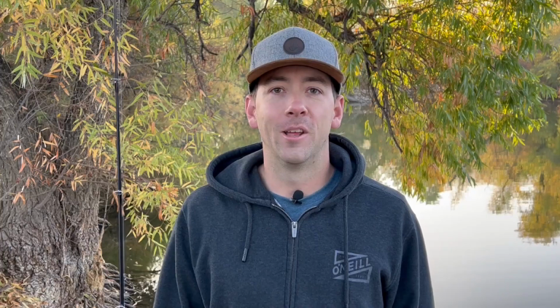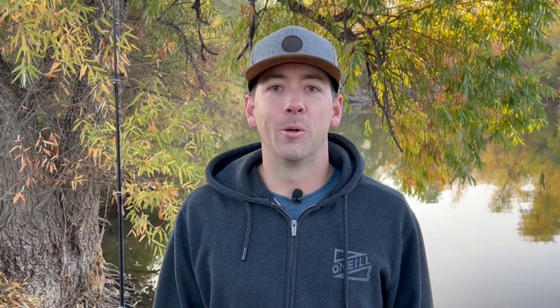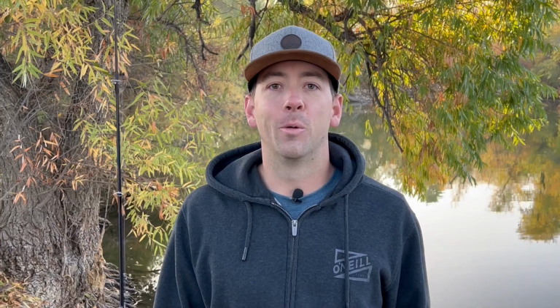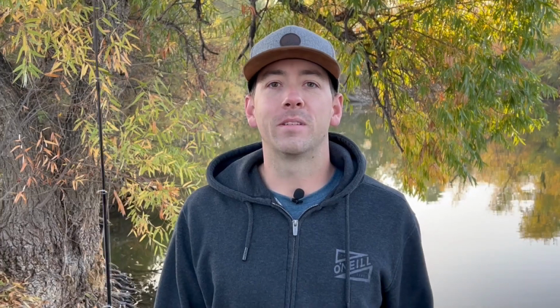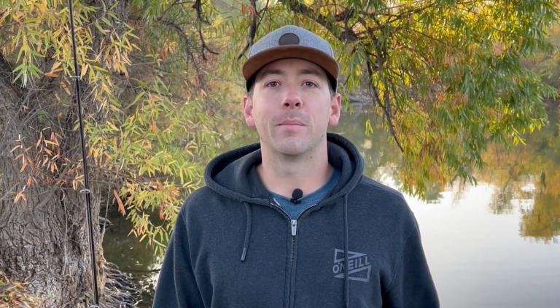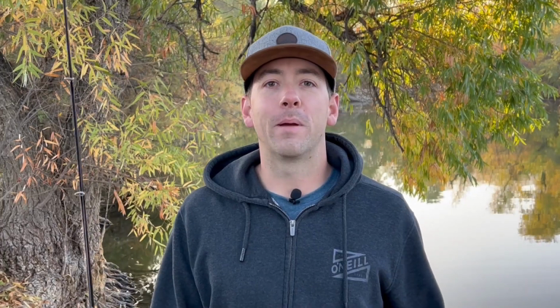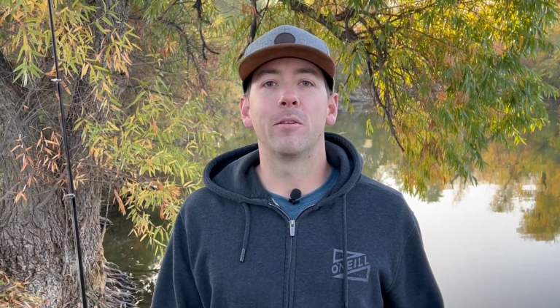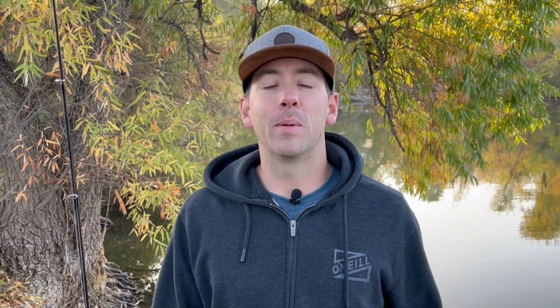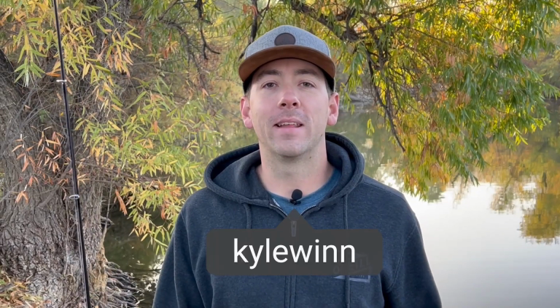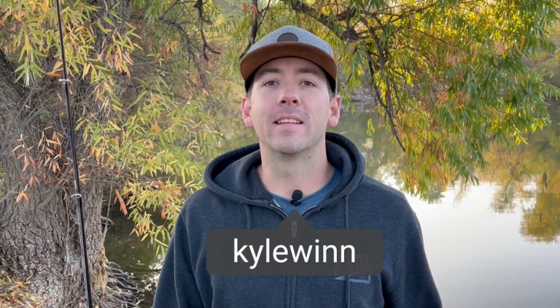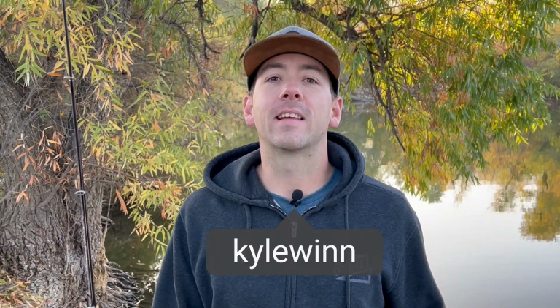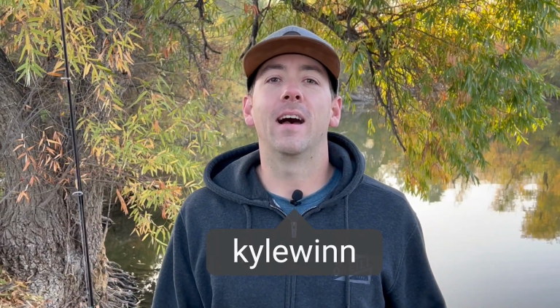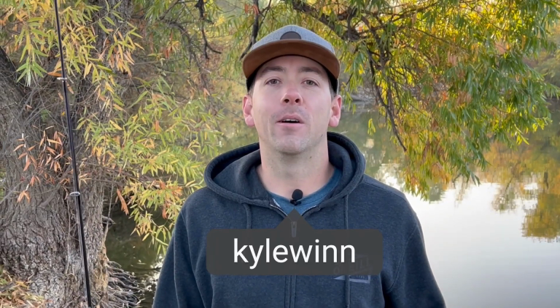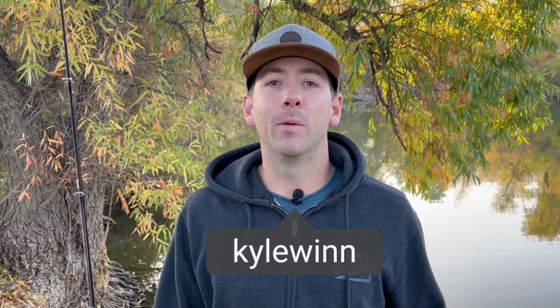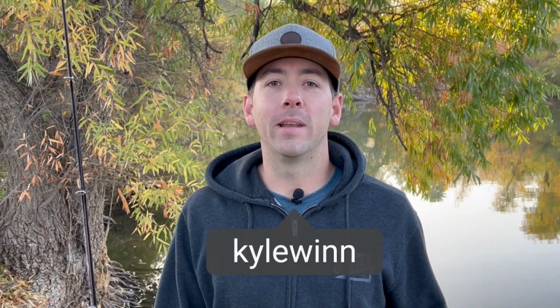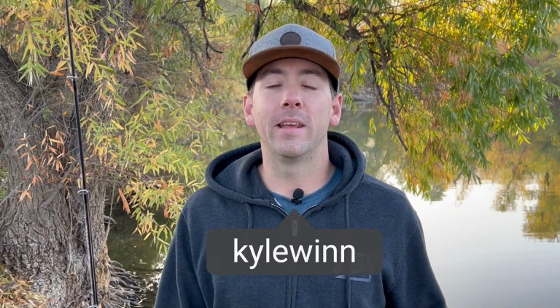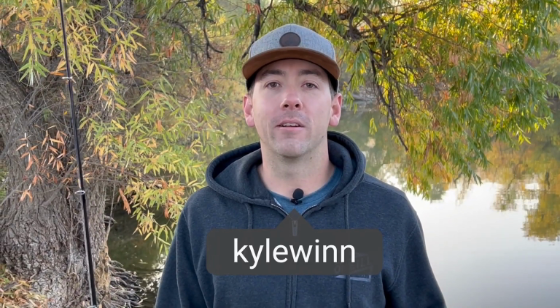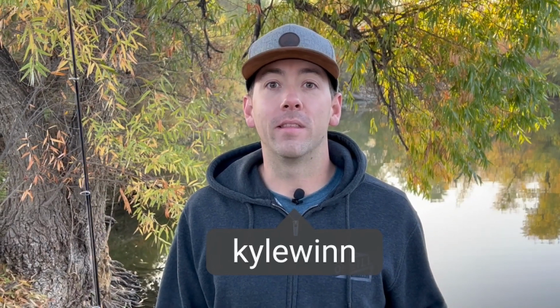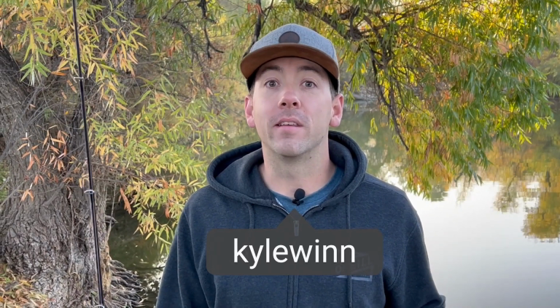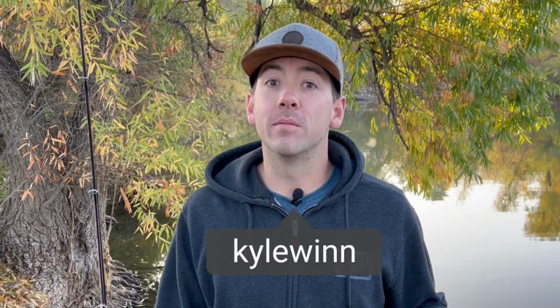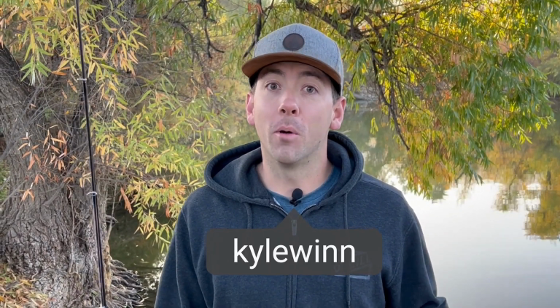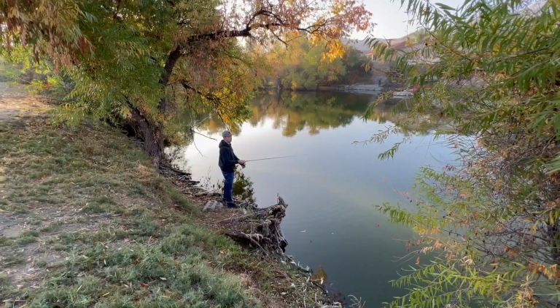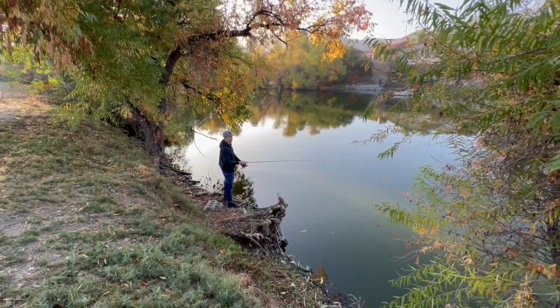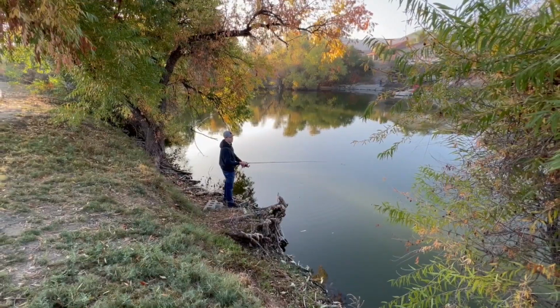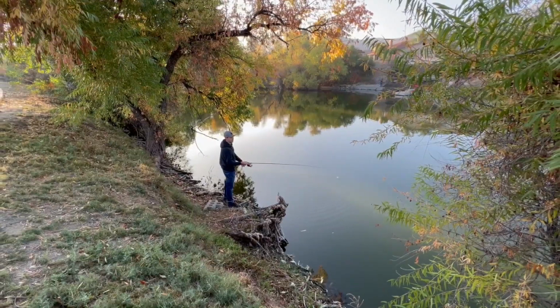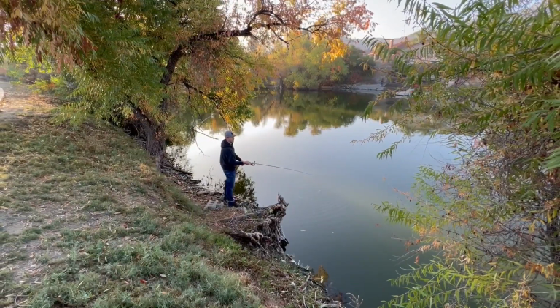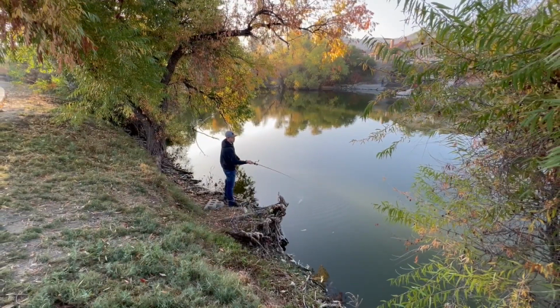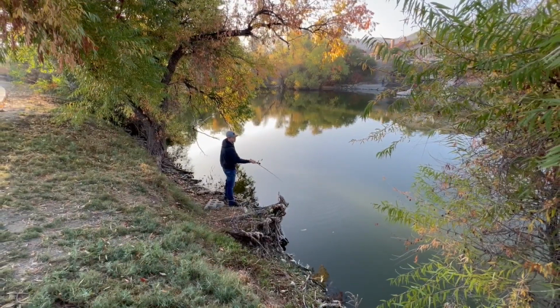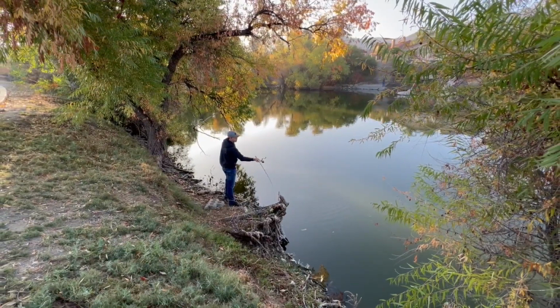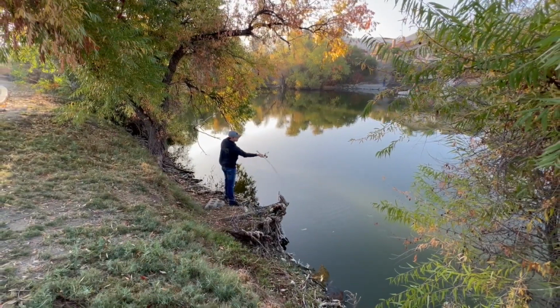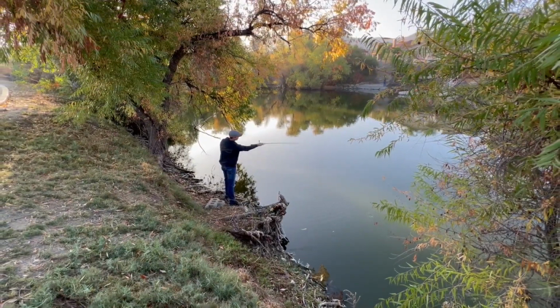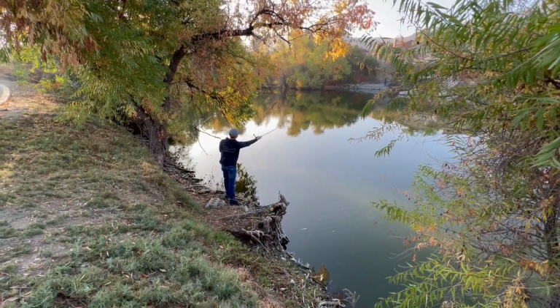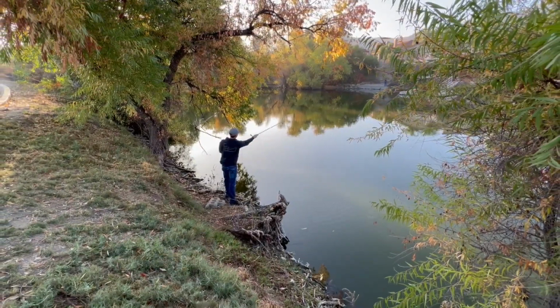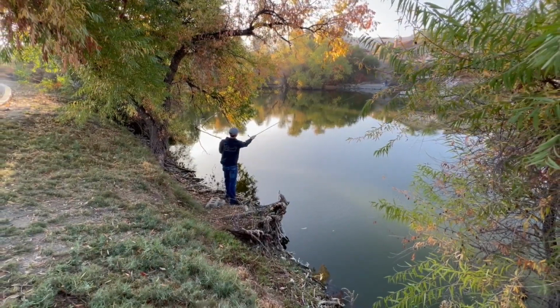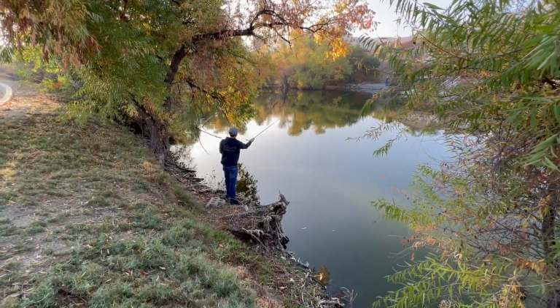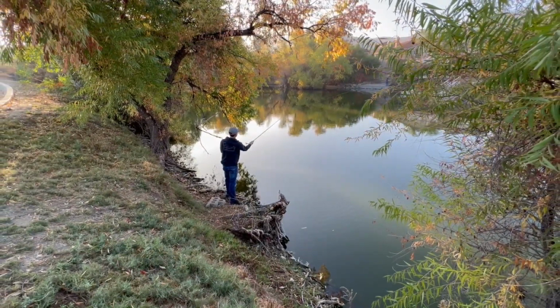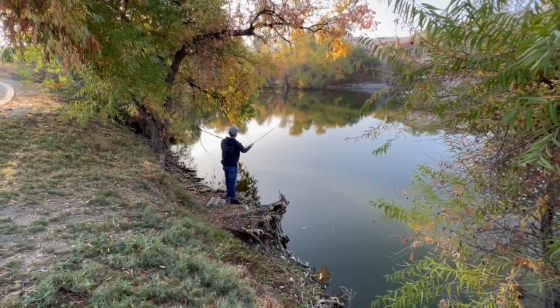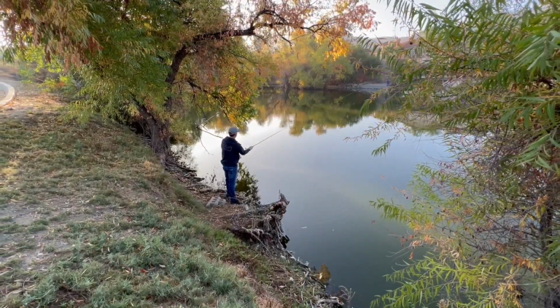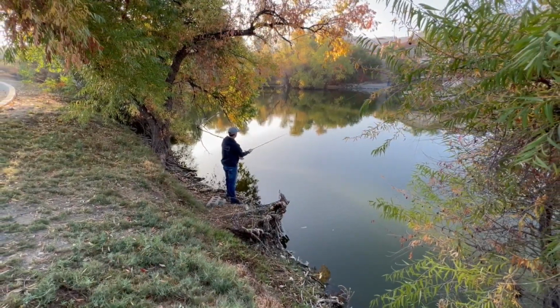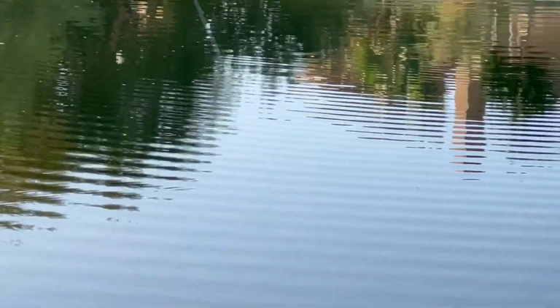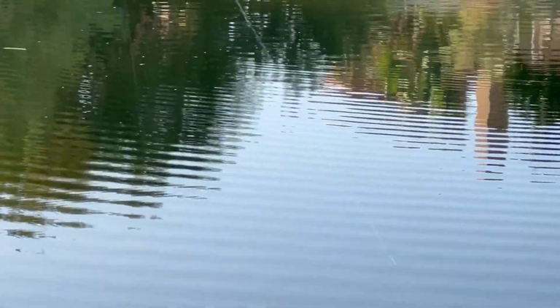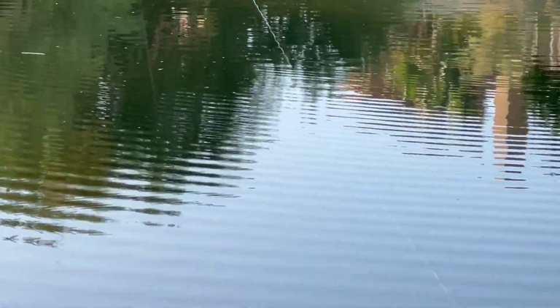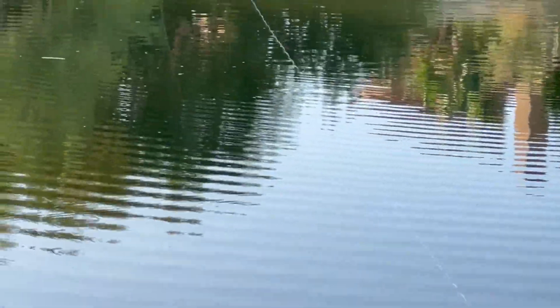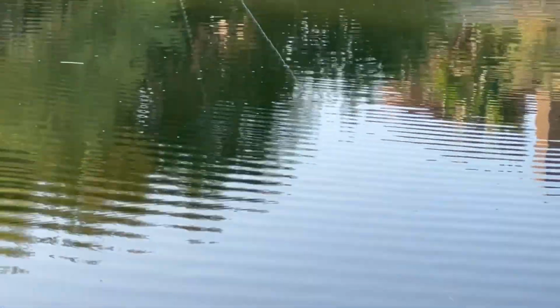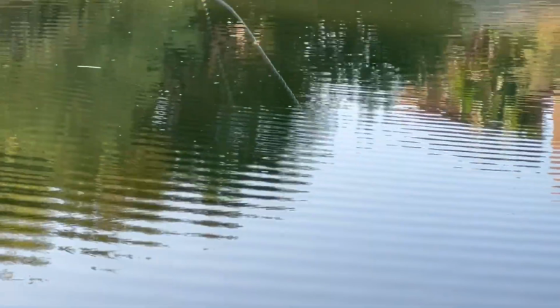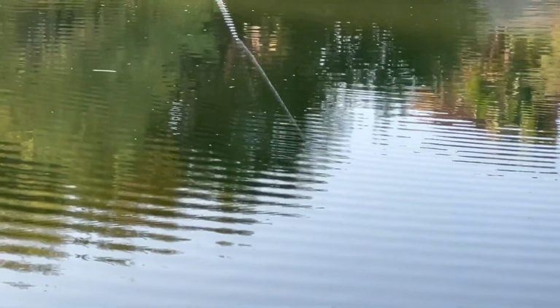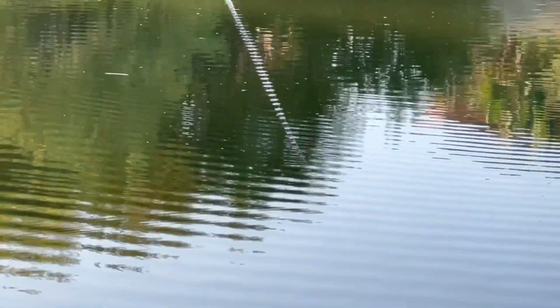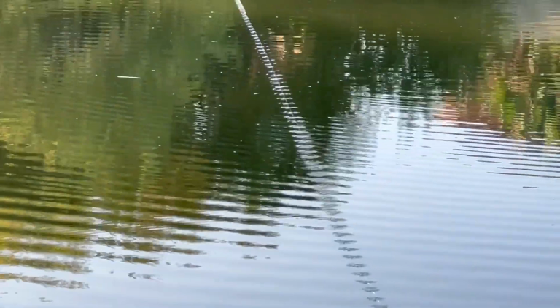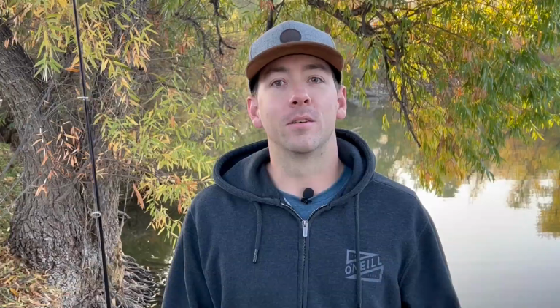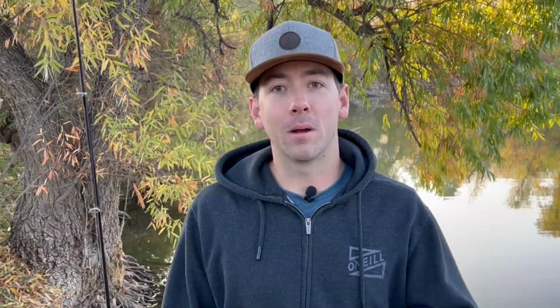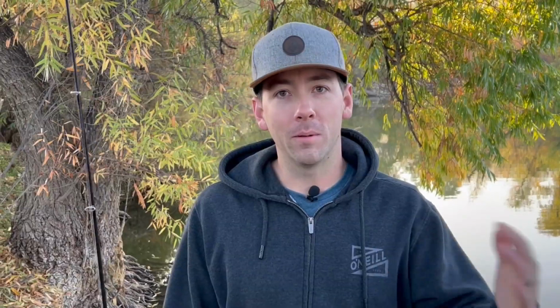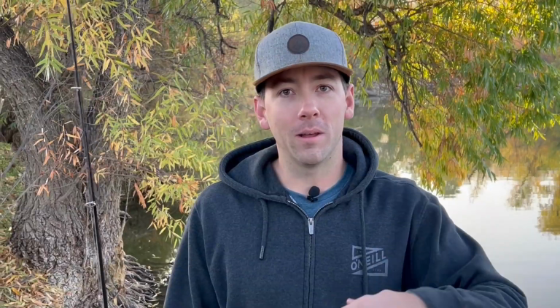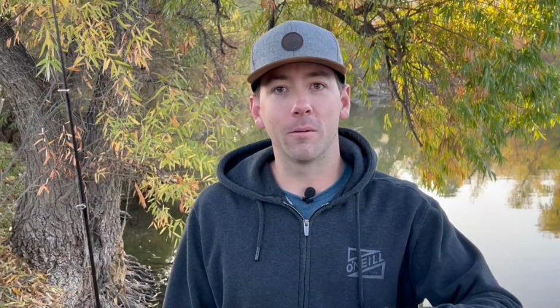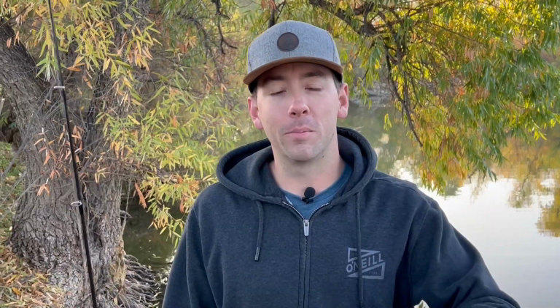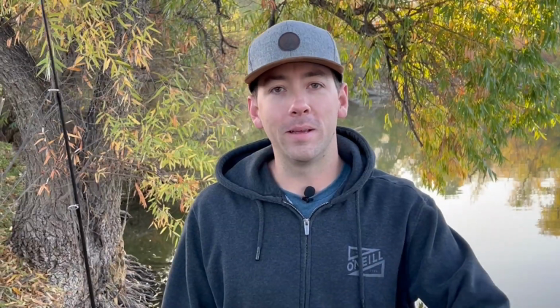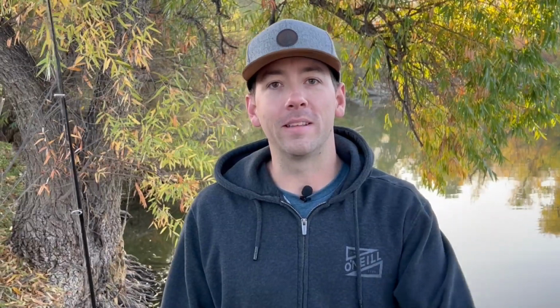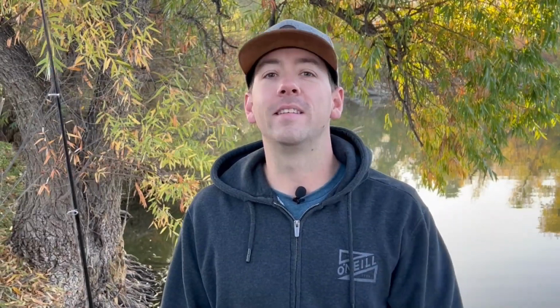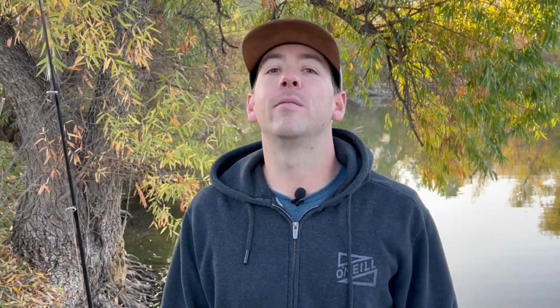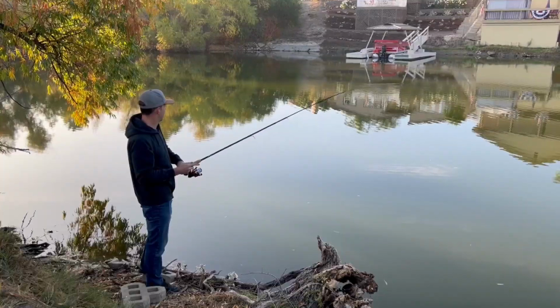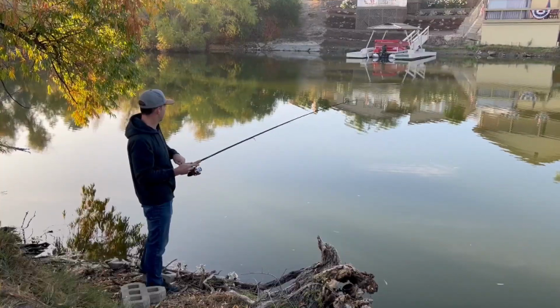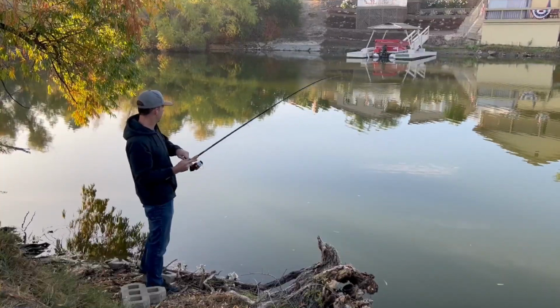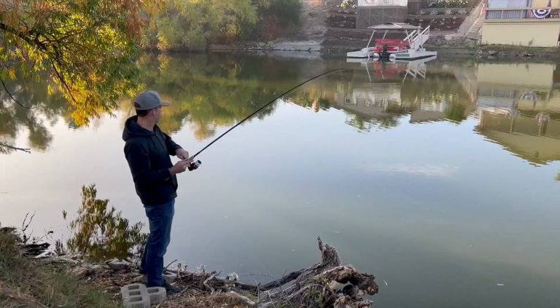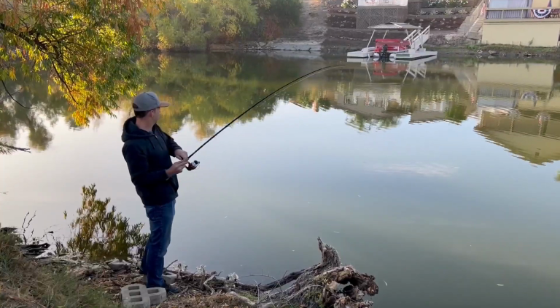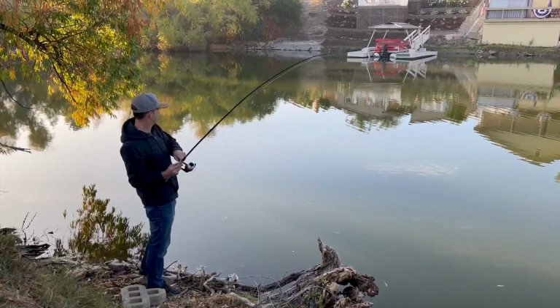What's up everybody, it's Kyle Nguyen here and this morning we are out here in Canyon Lake and we're gonna go fishing, so come along with me and see if we can get a bite.